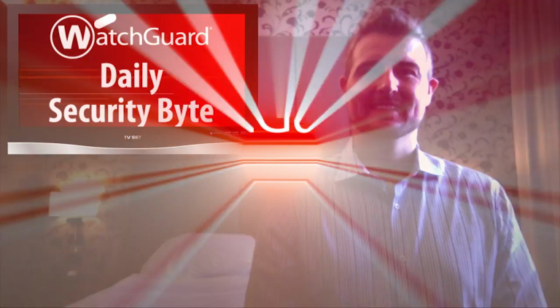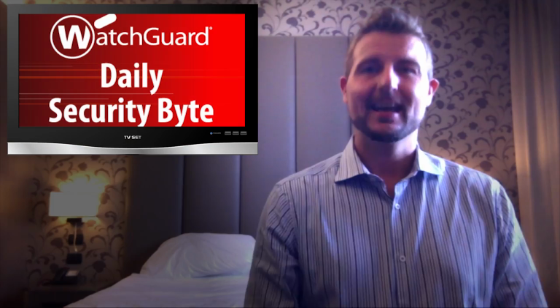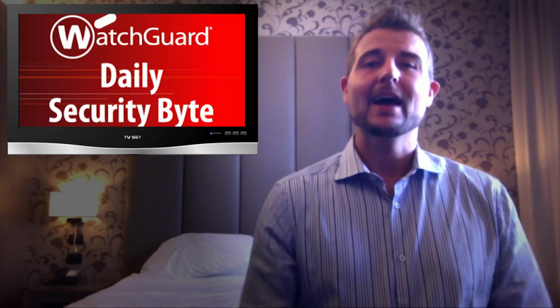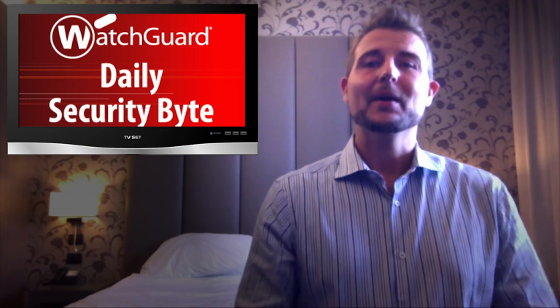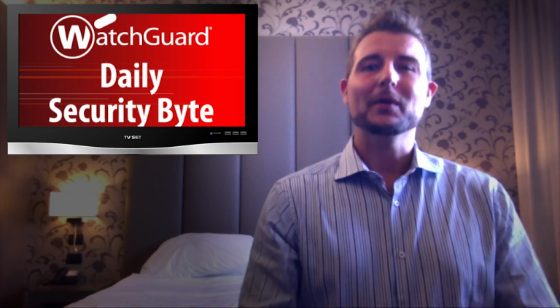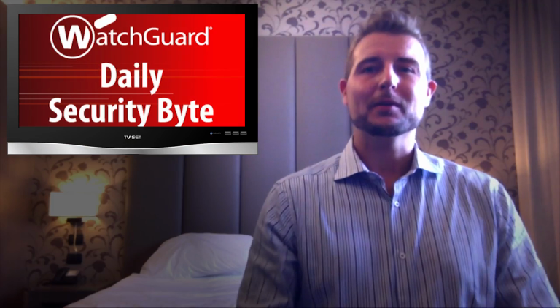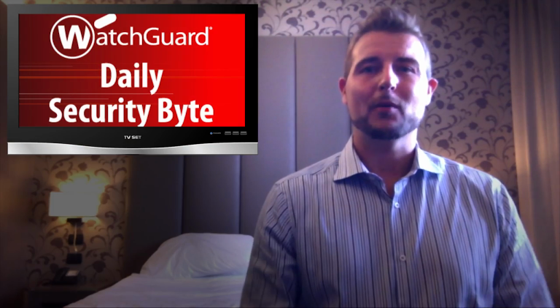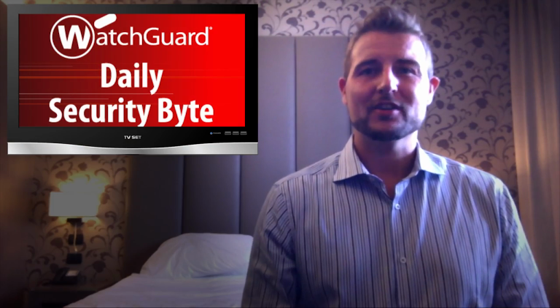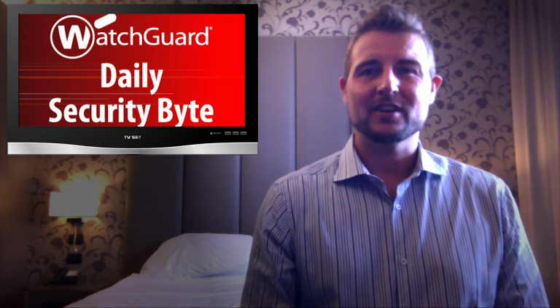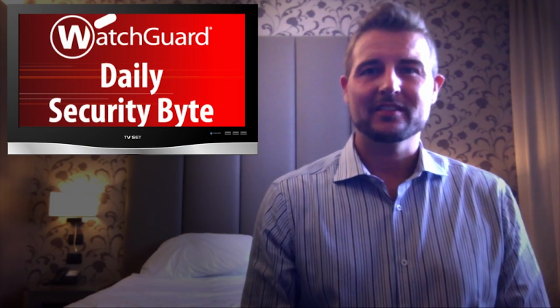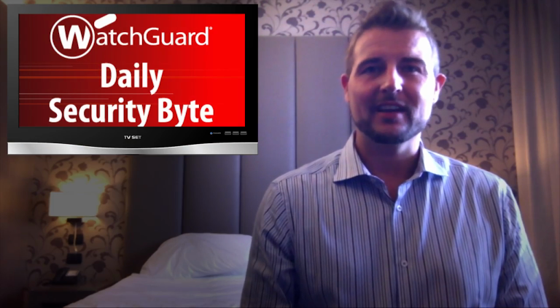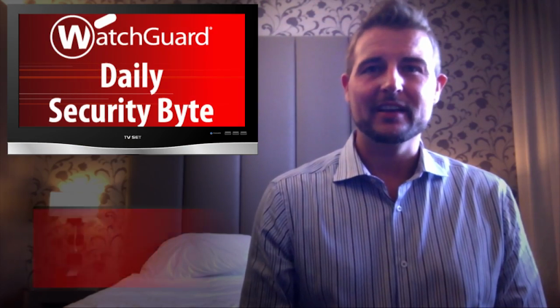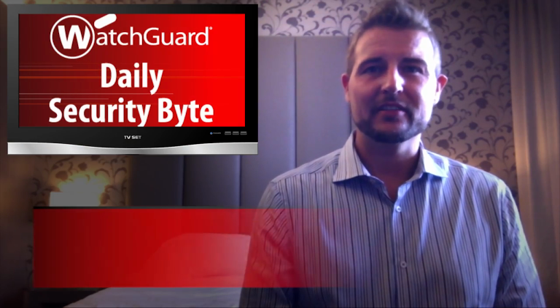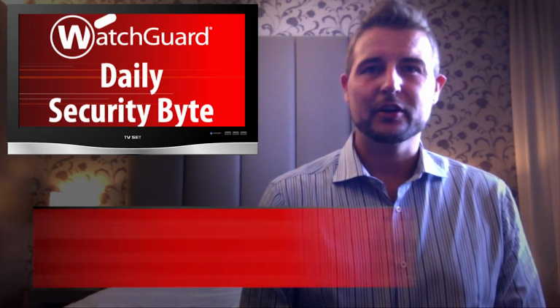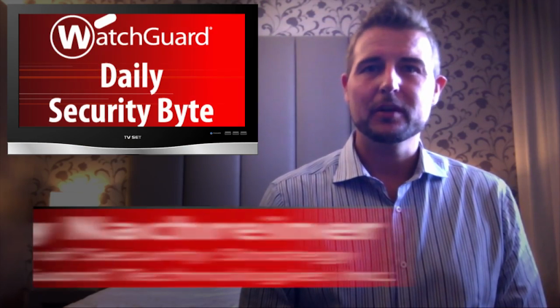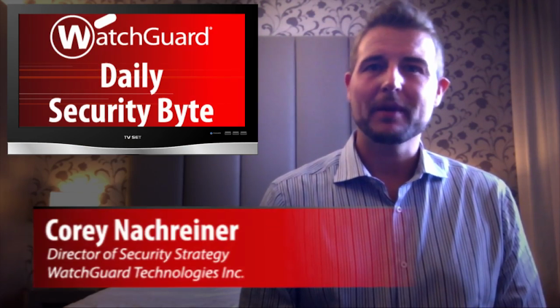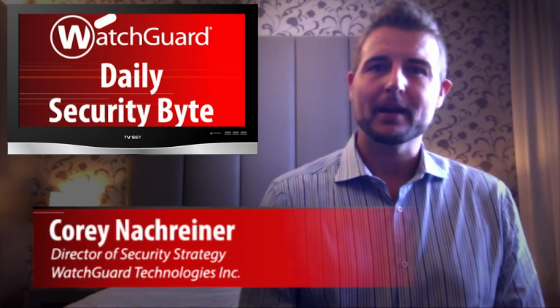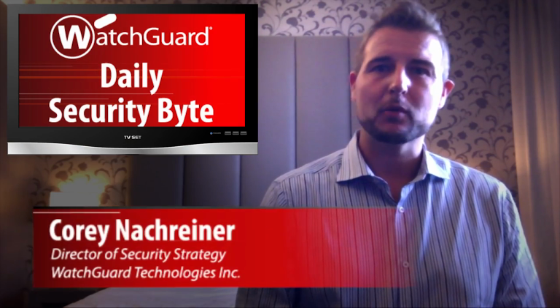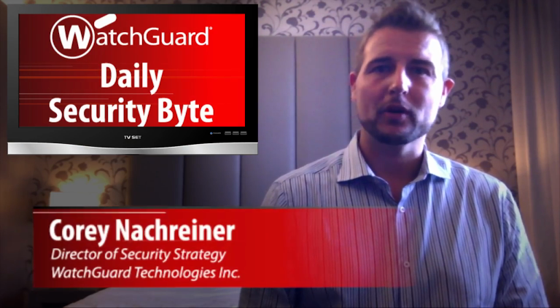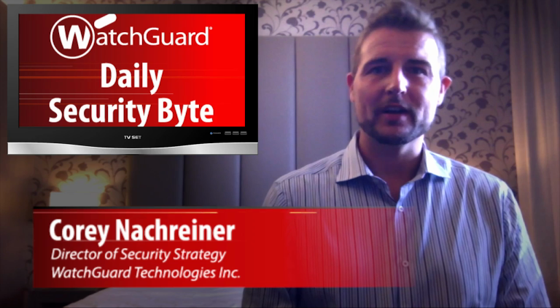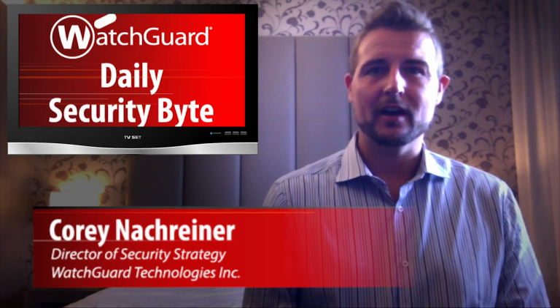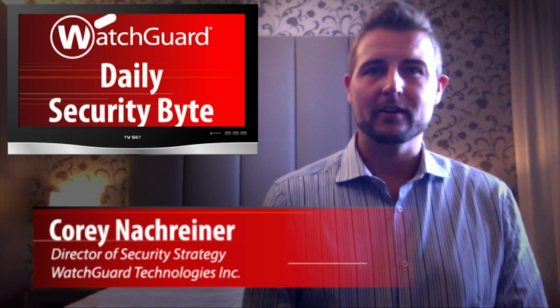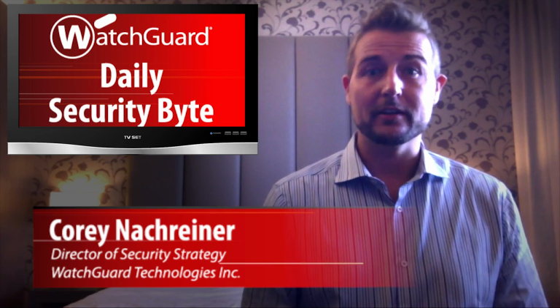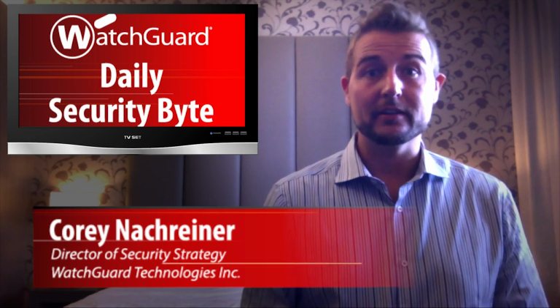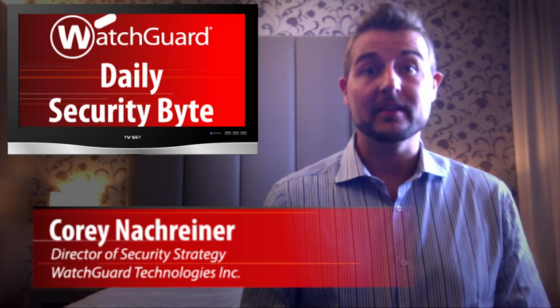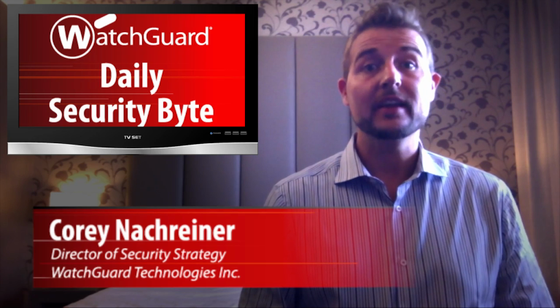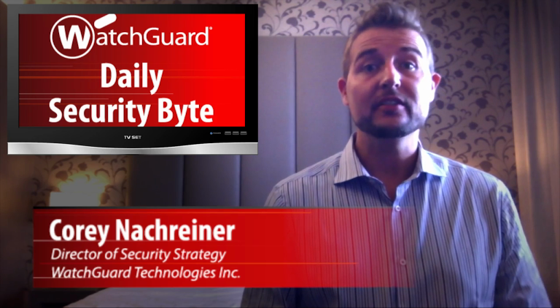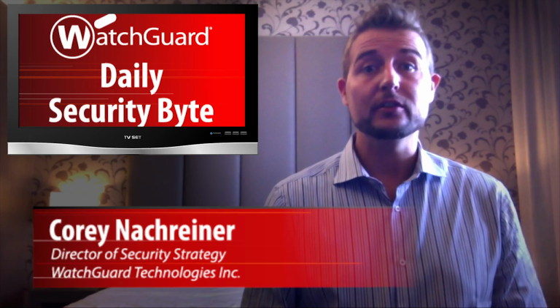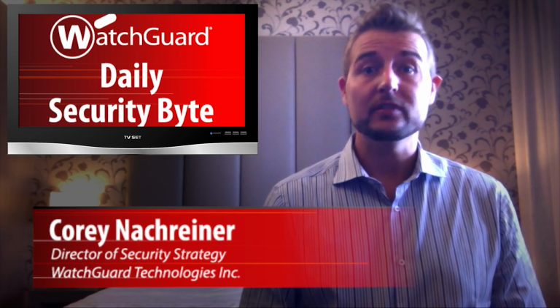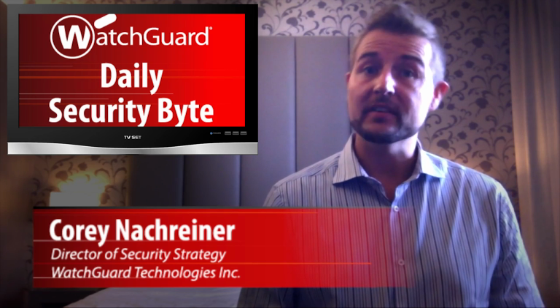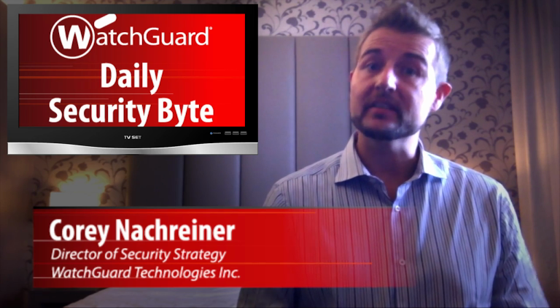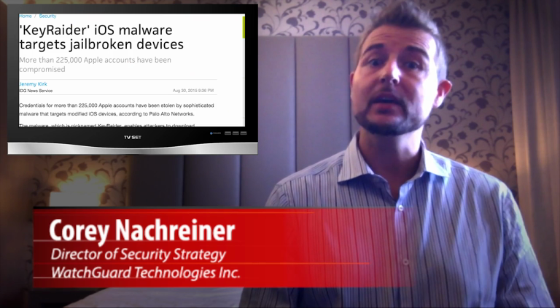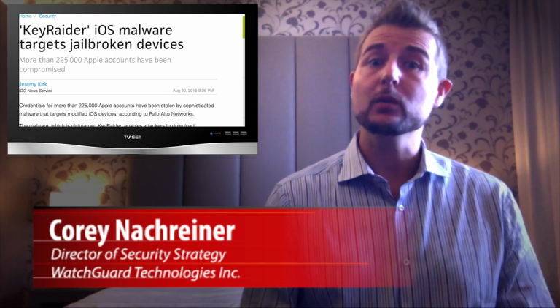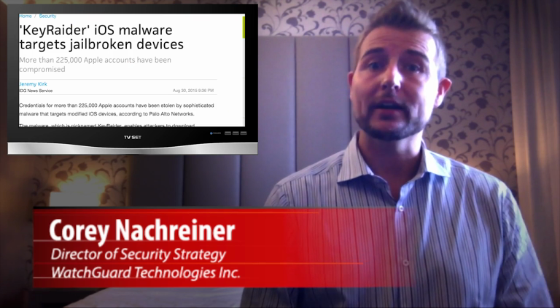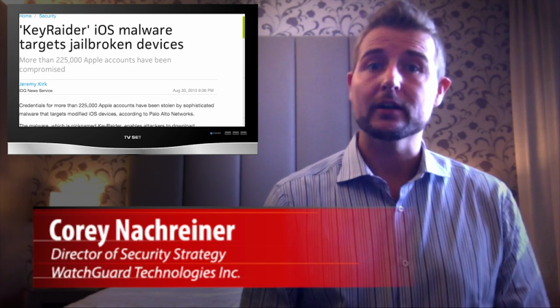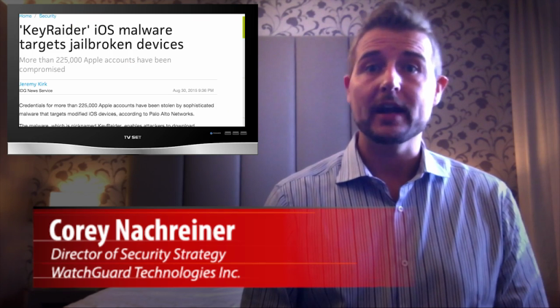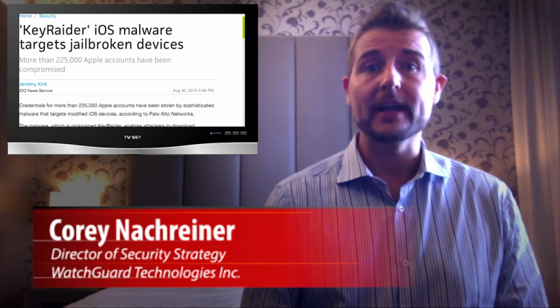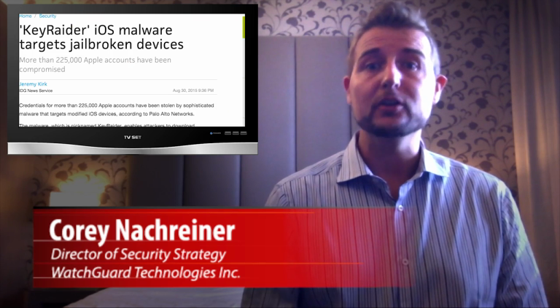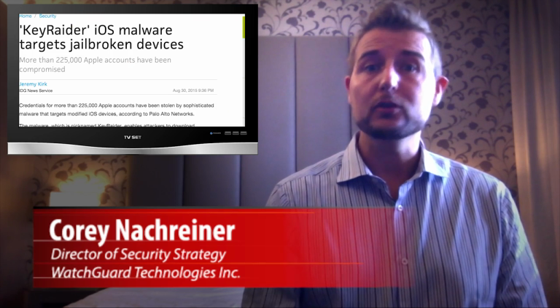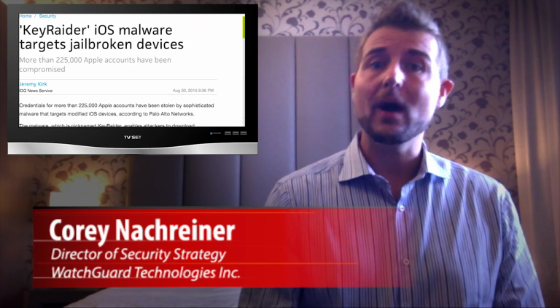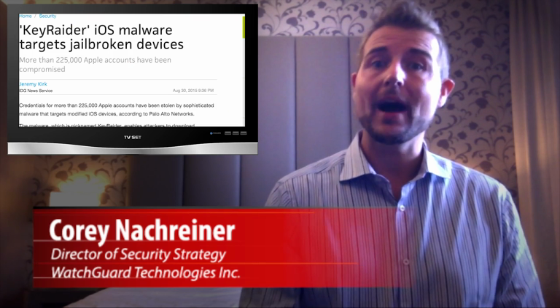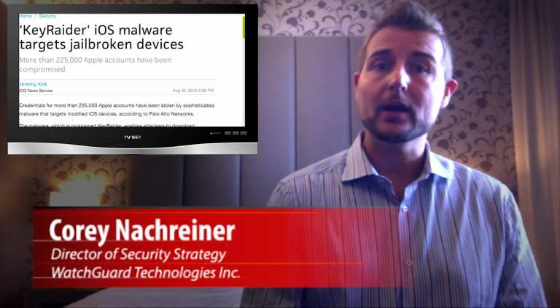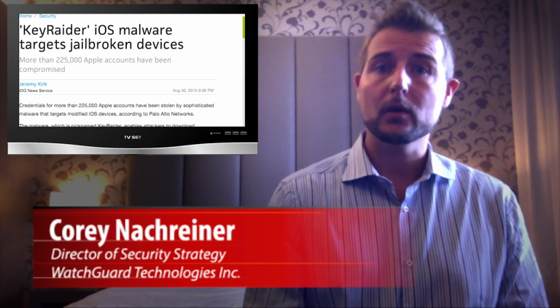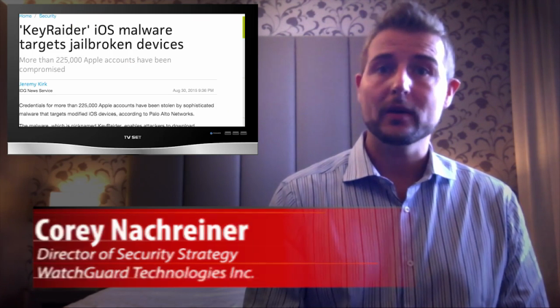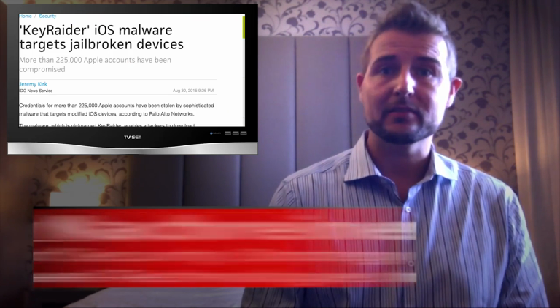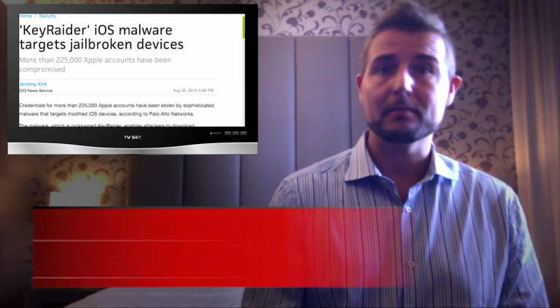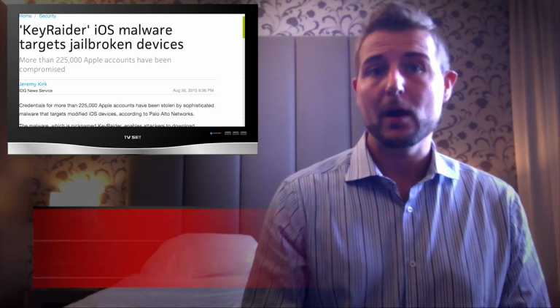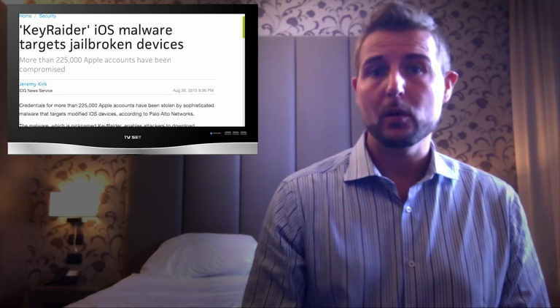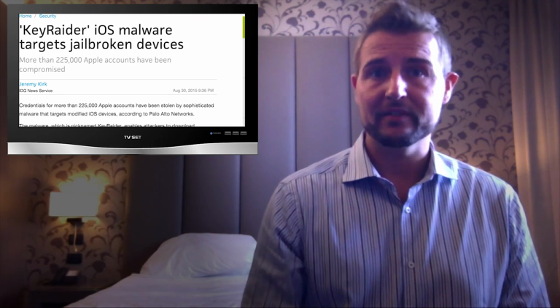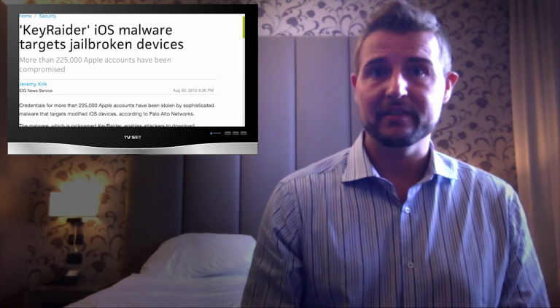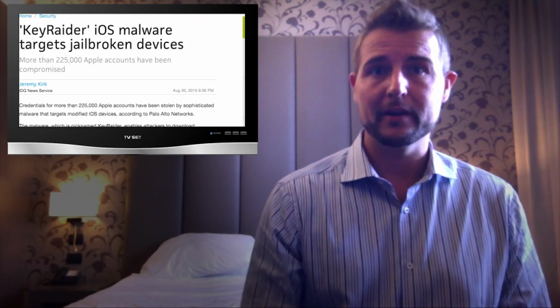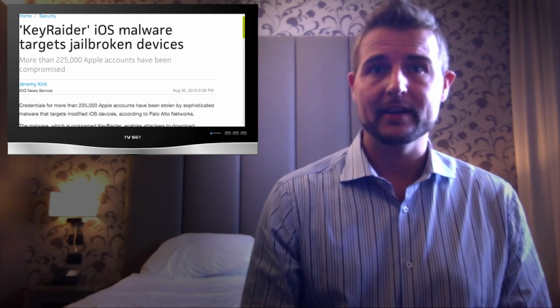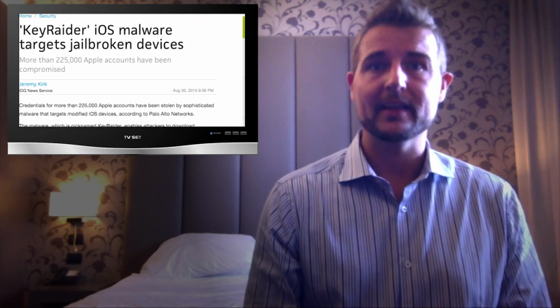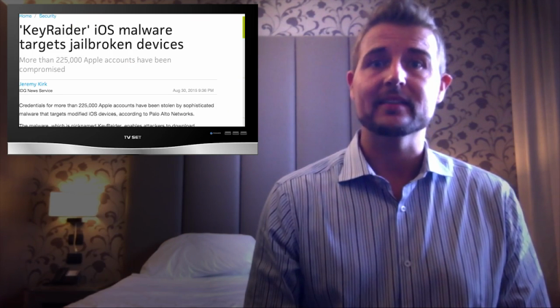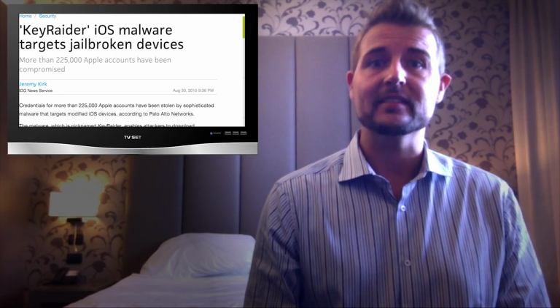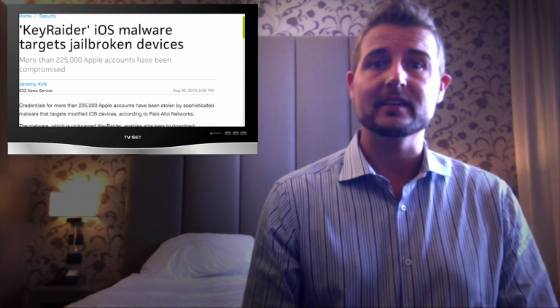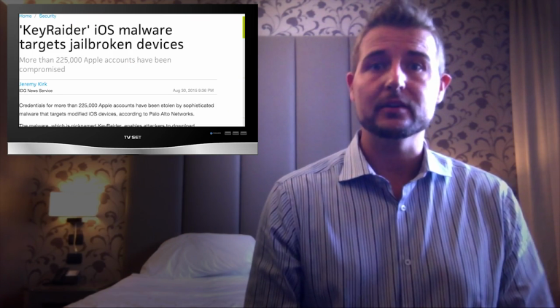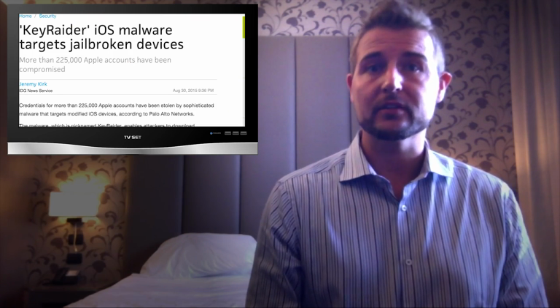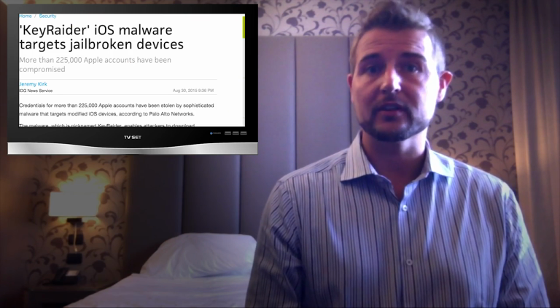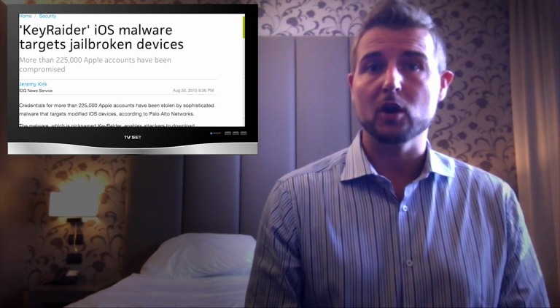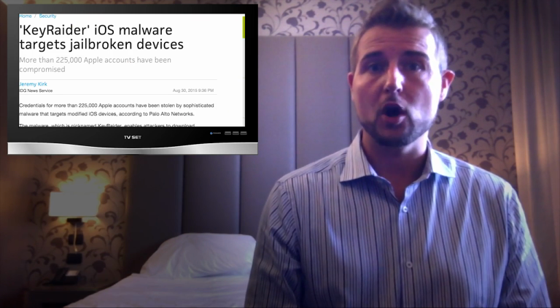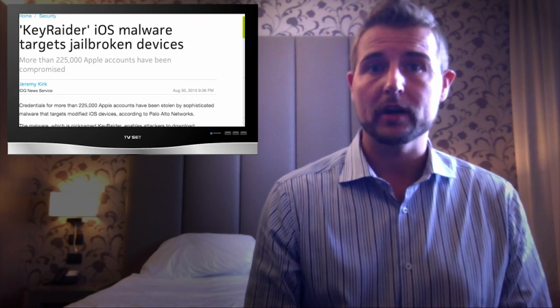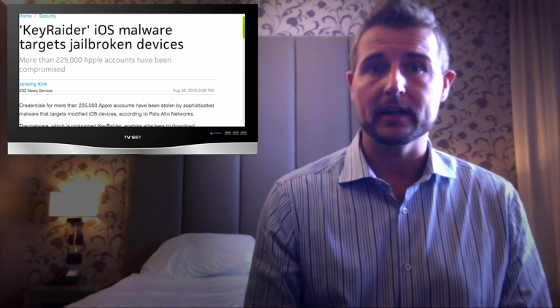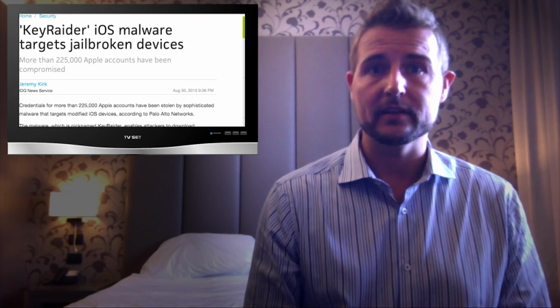Welcome to WatchGuard's Daily Security Byte, I'm Cory Knottgrinder. Today's news is KeyRater, a new iOS malware variant that steals logins.